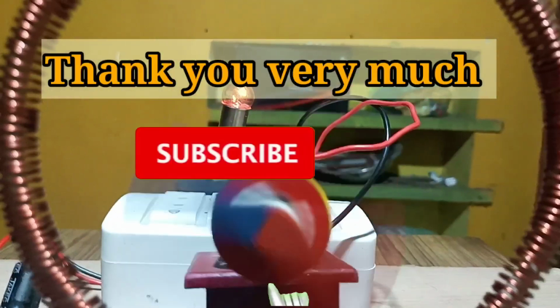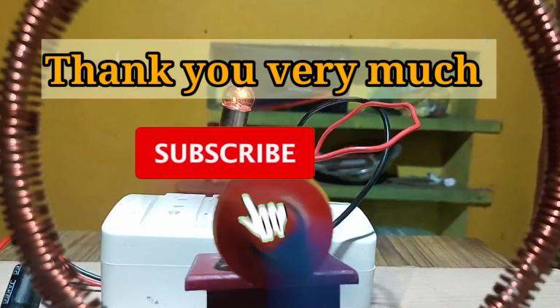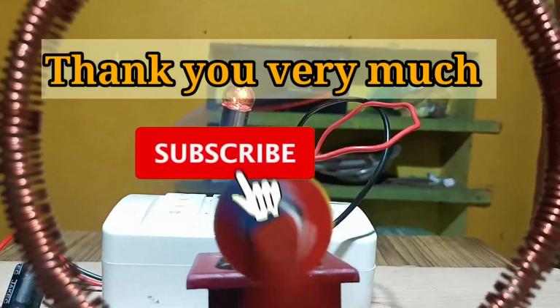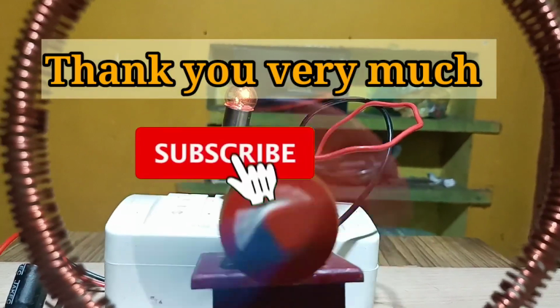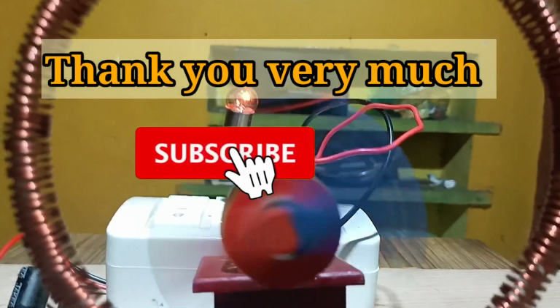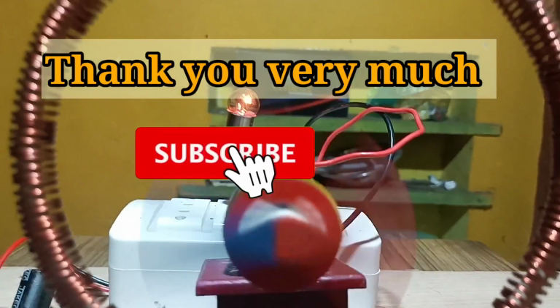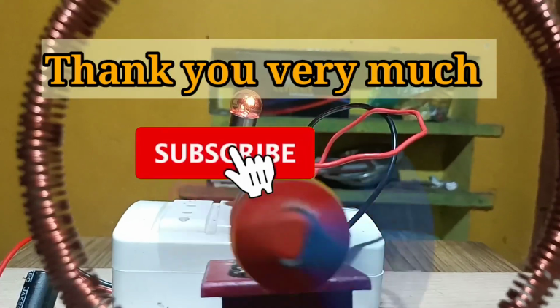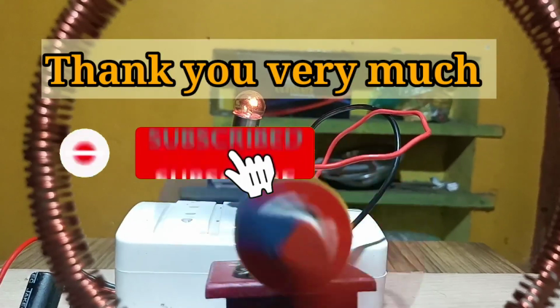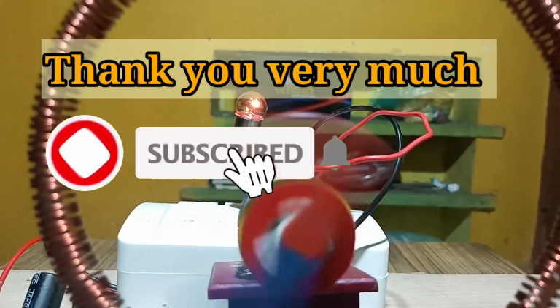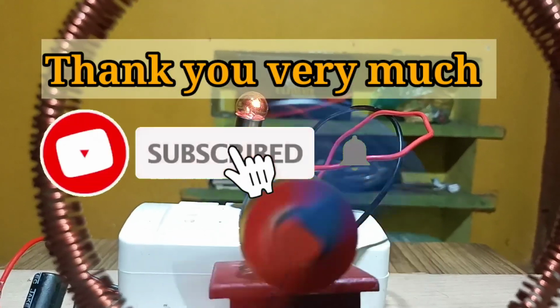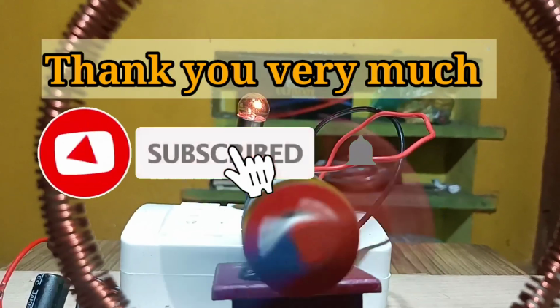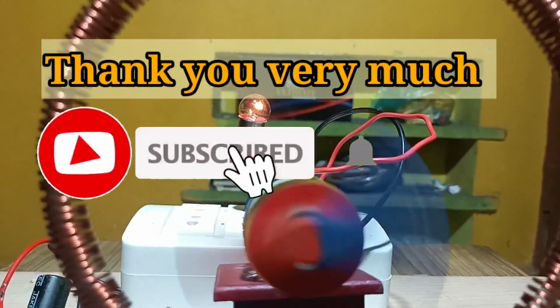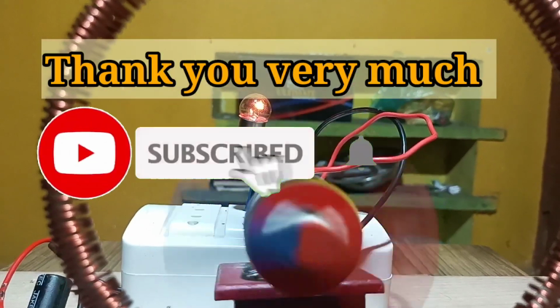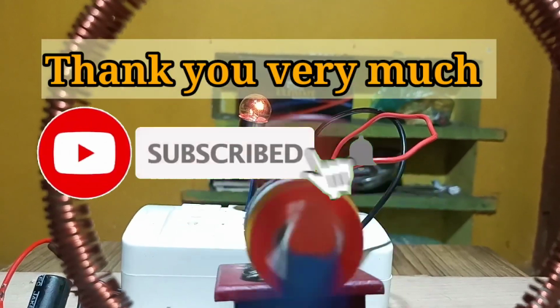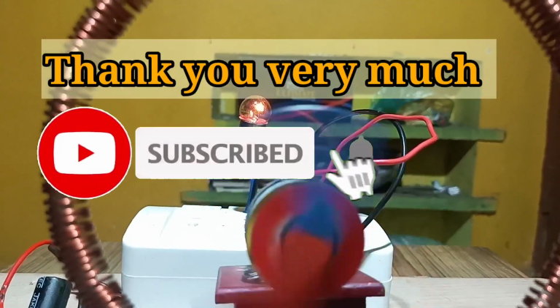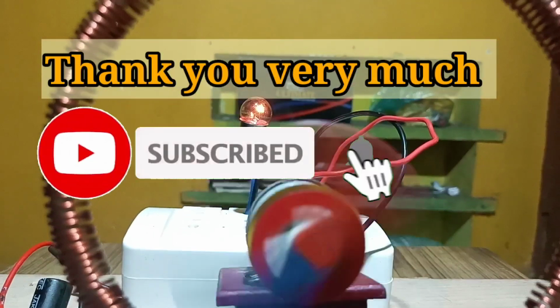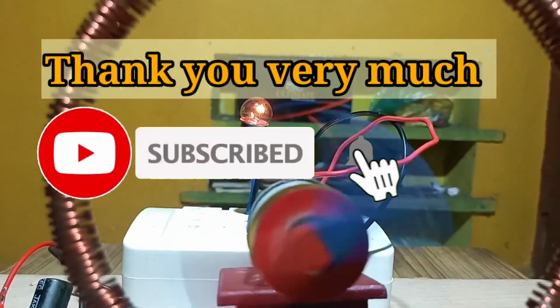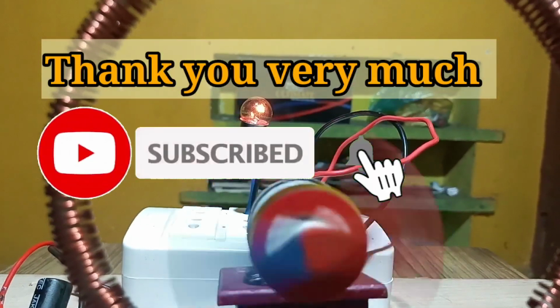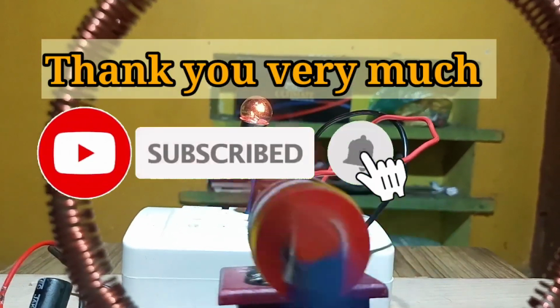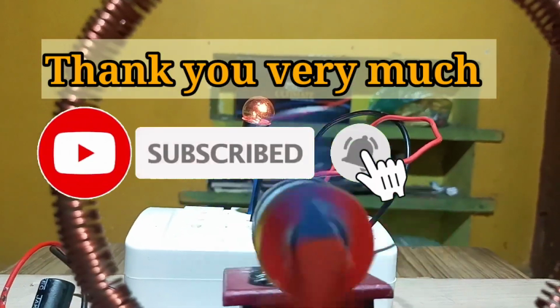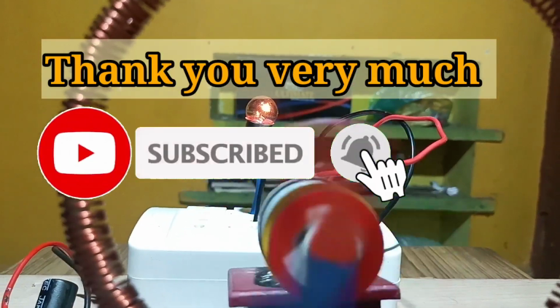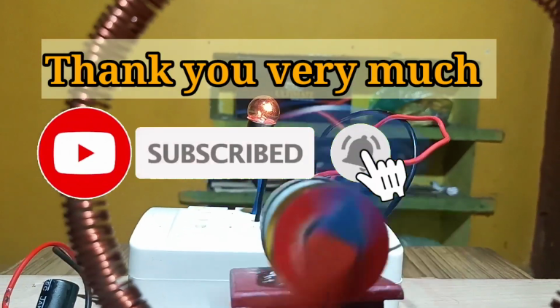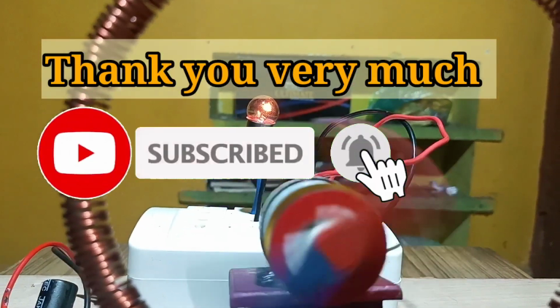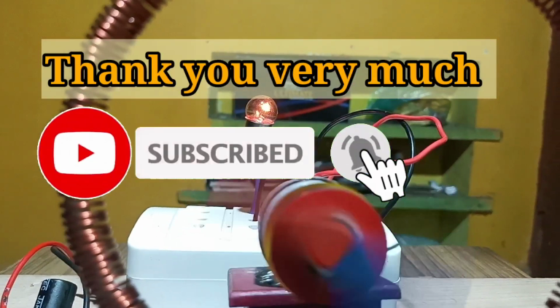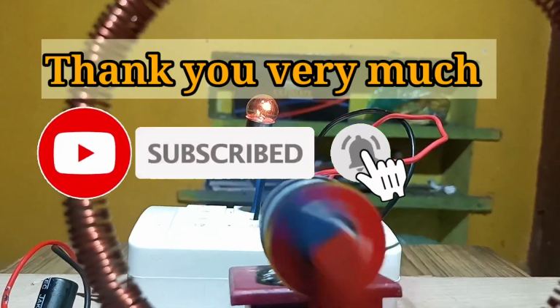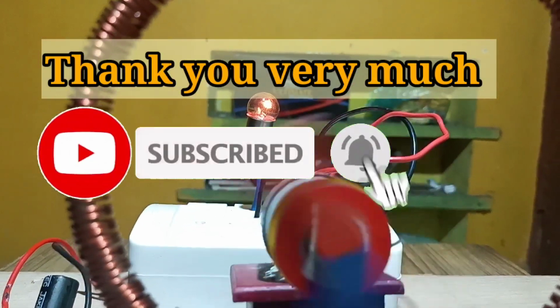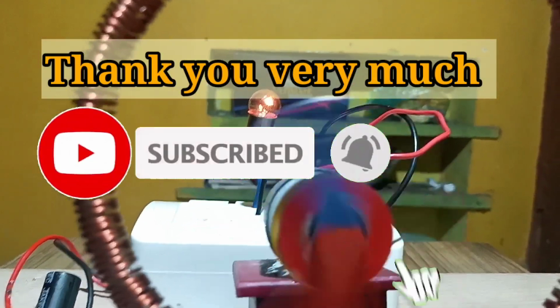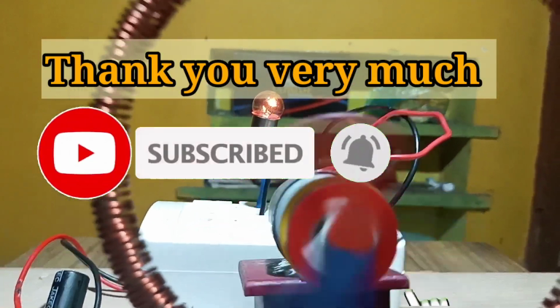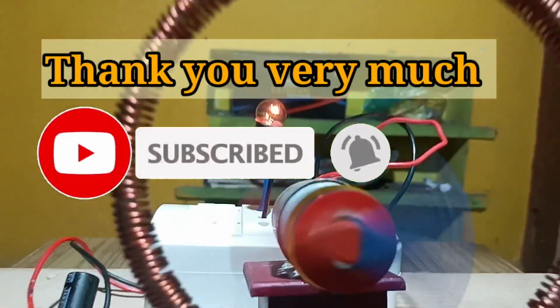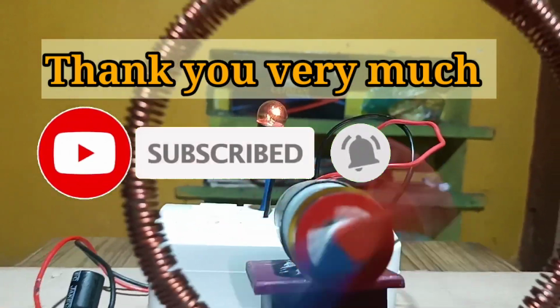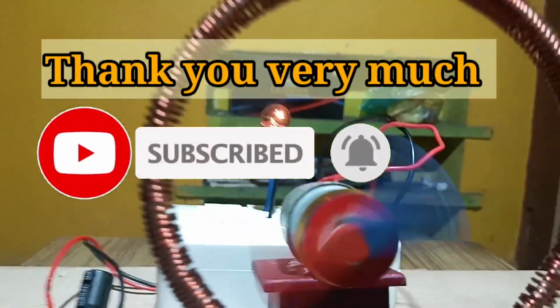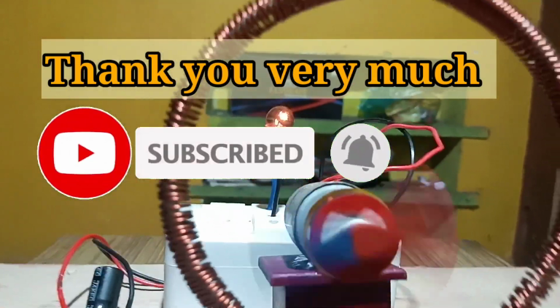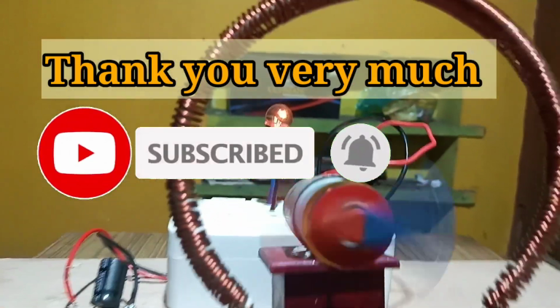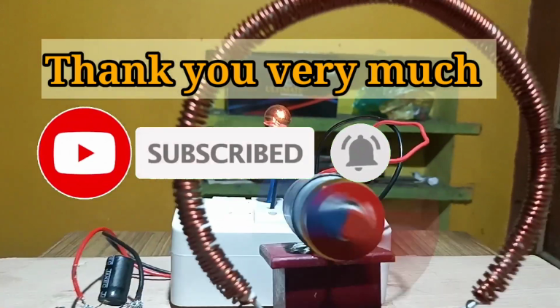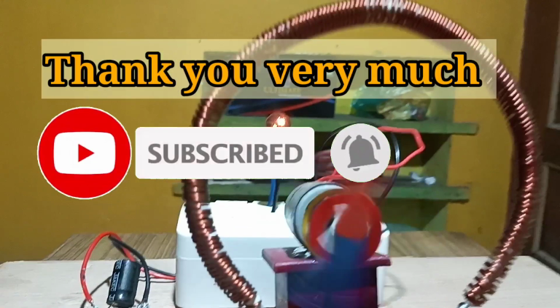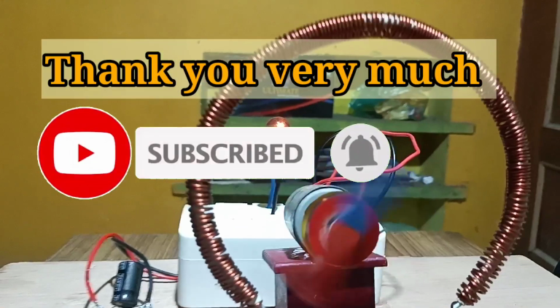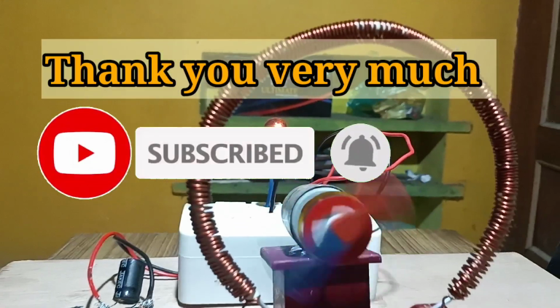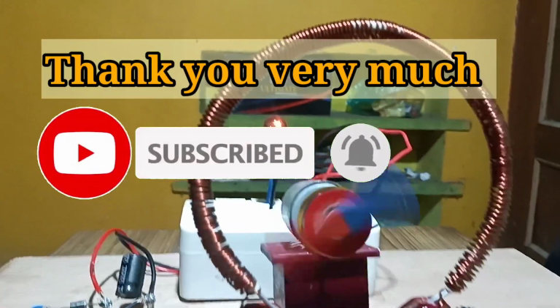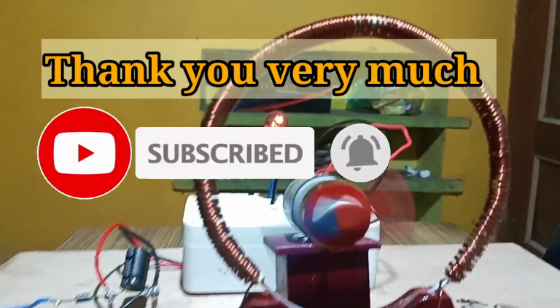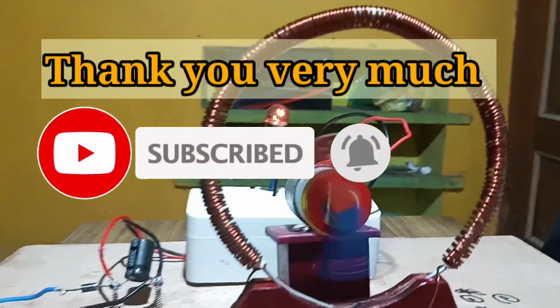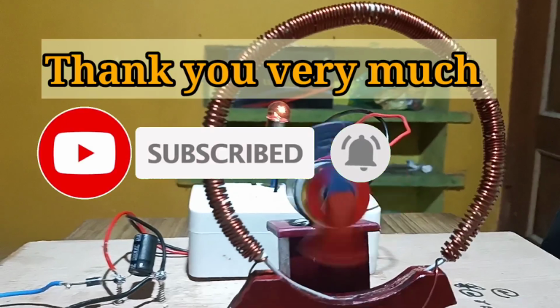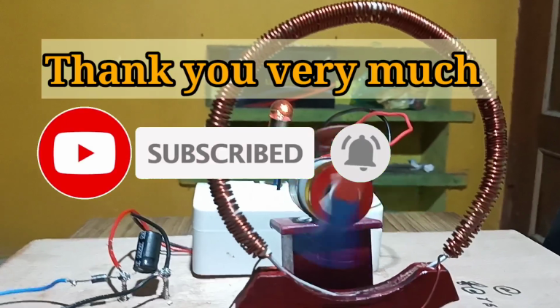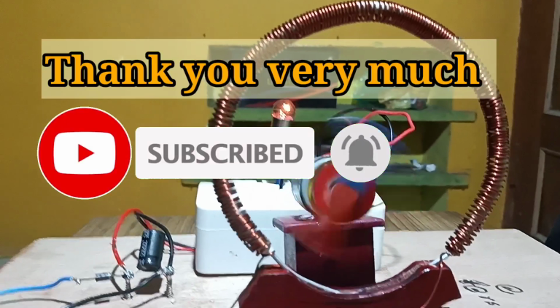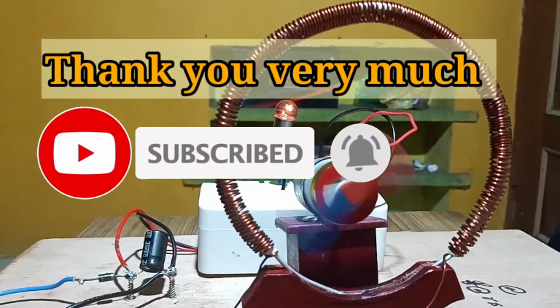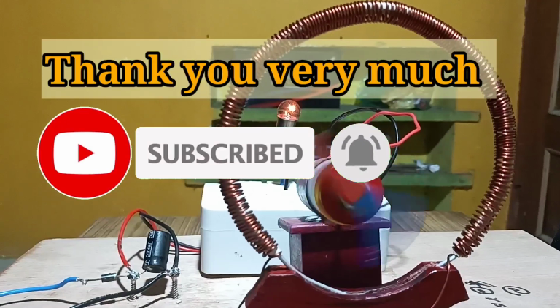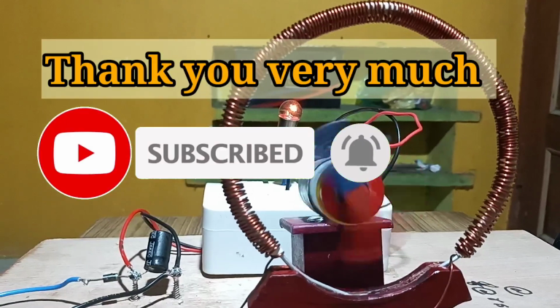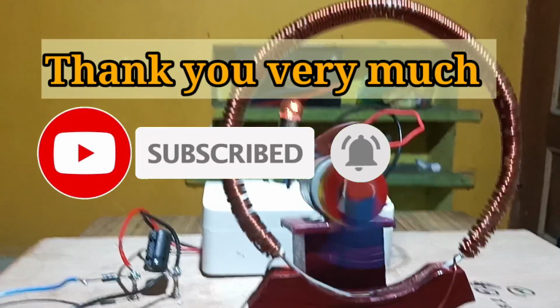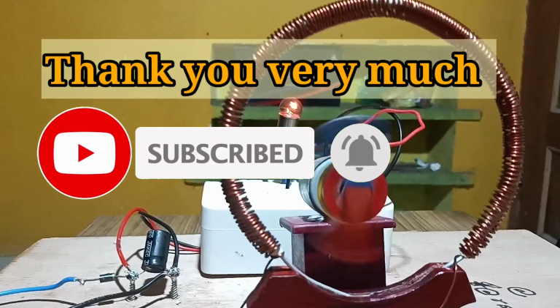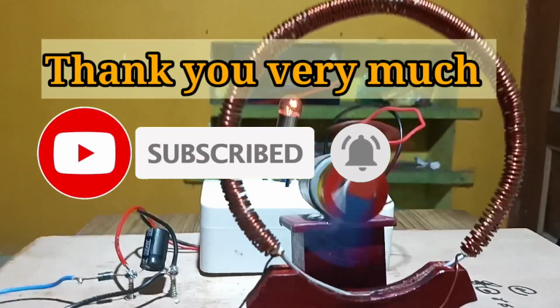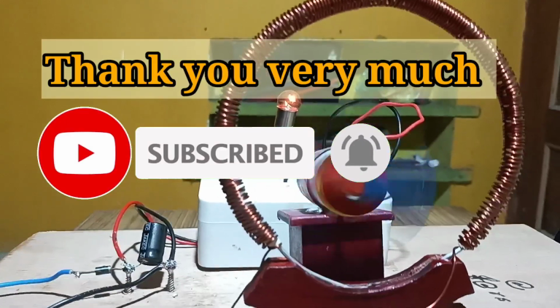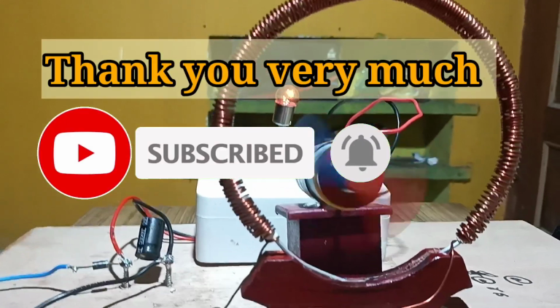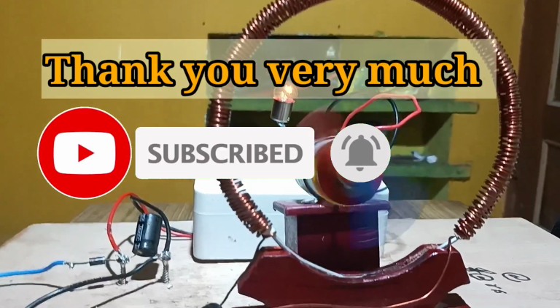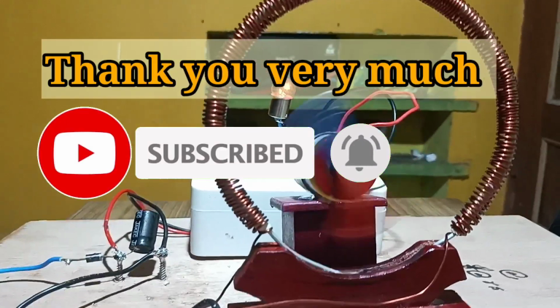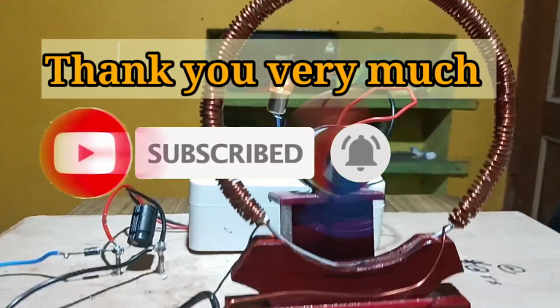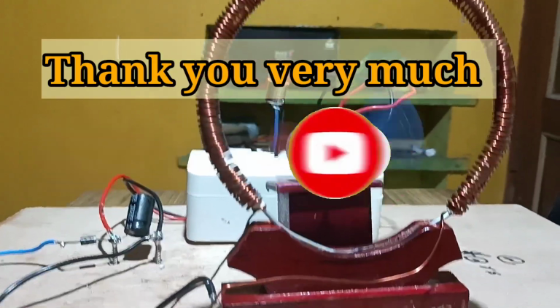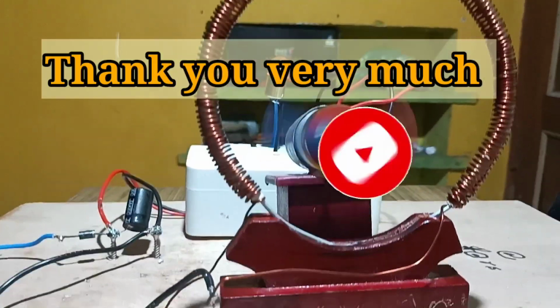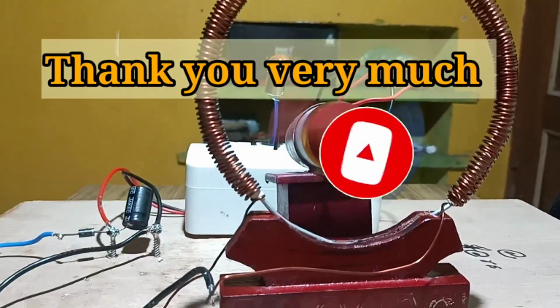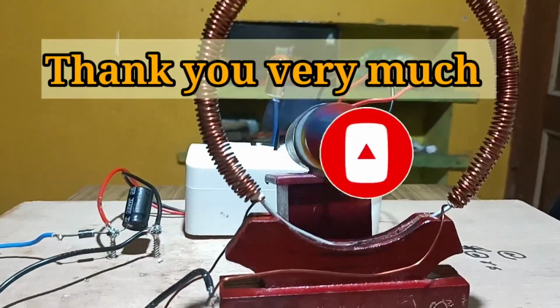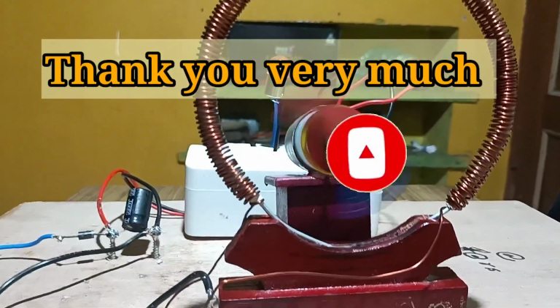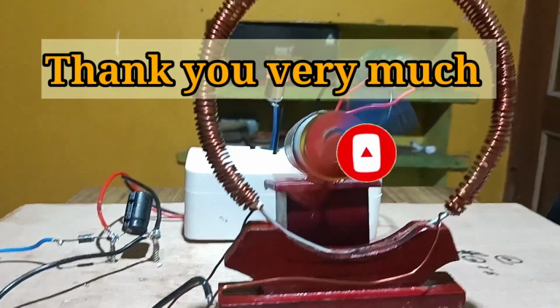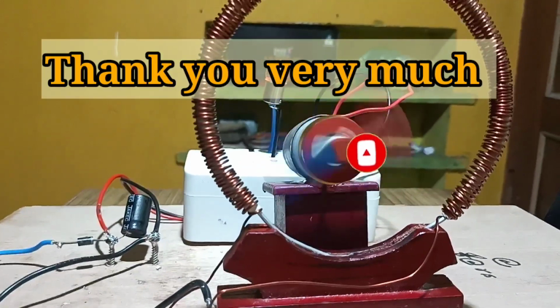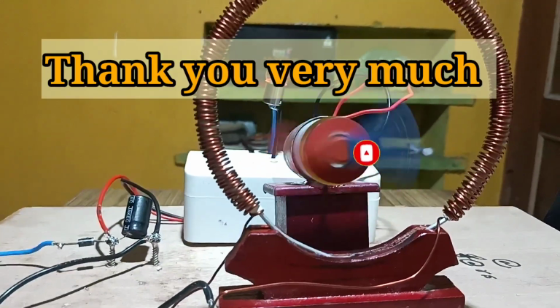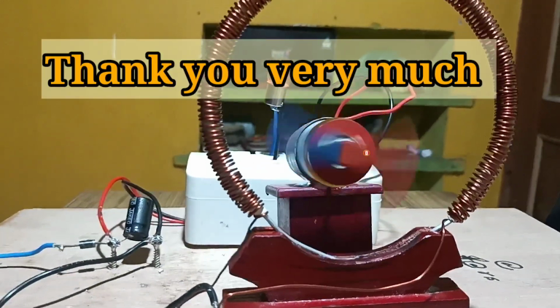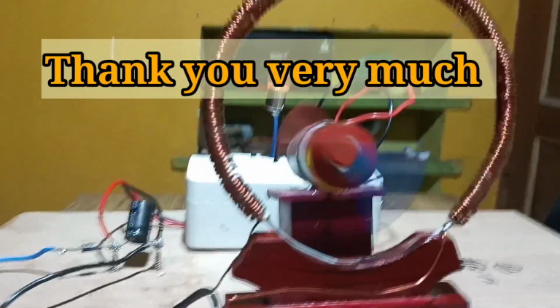Thank you friends for watching the video. Please subscribe to the channel and press the bell icon so that I can make such videos for you.